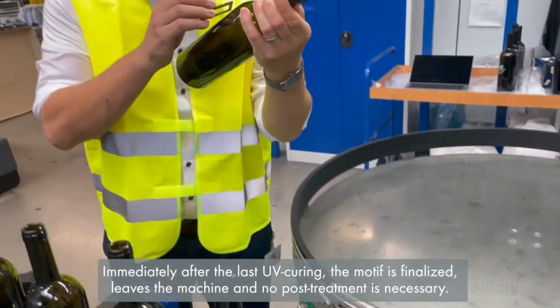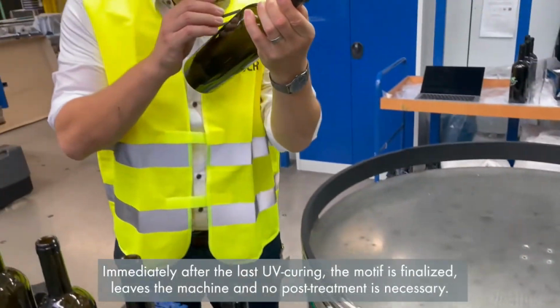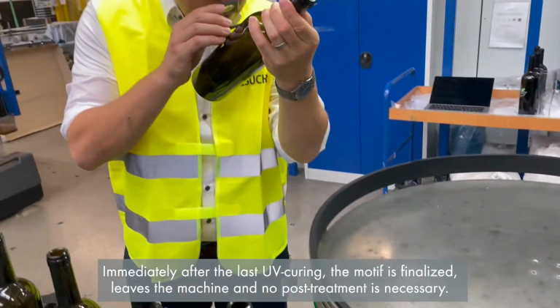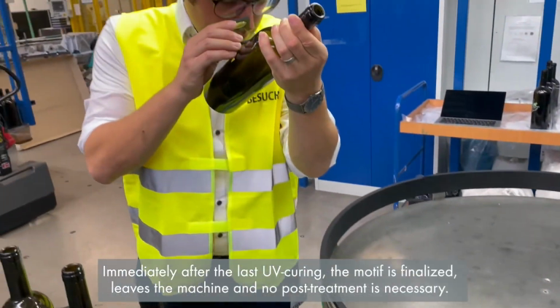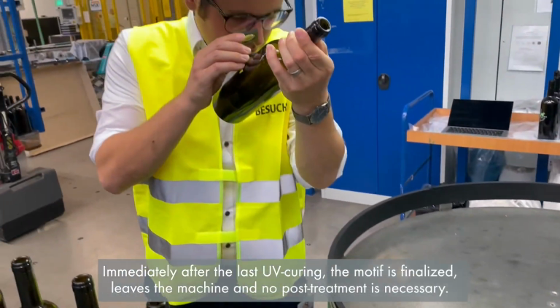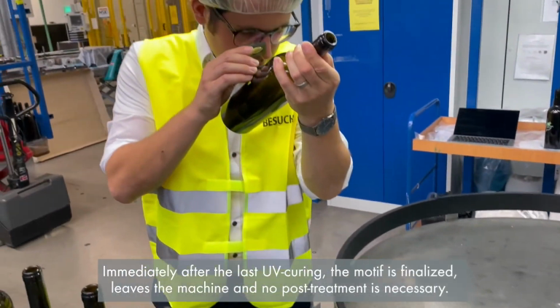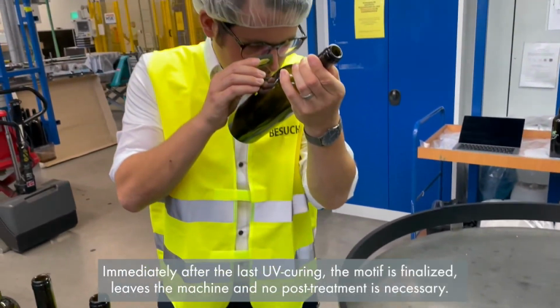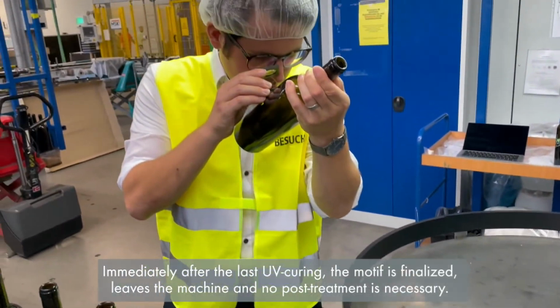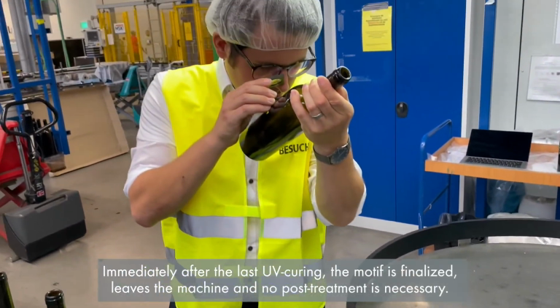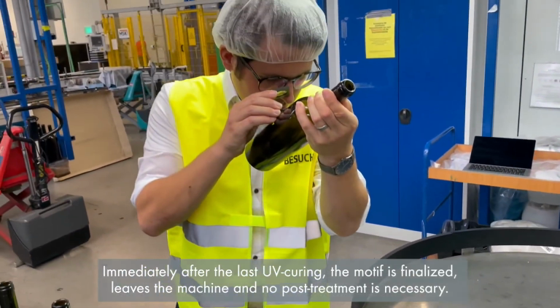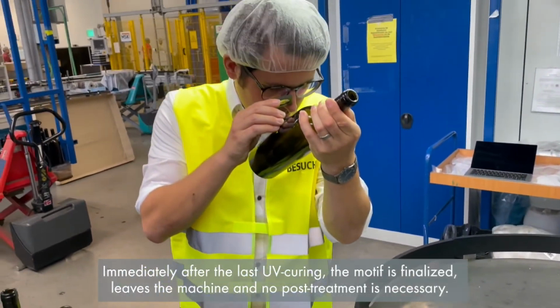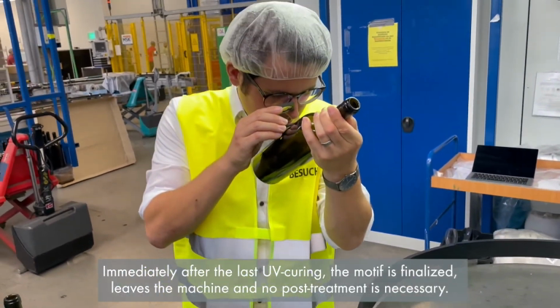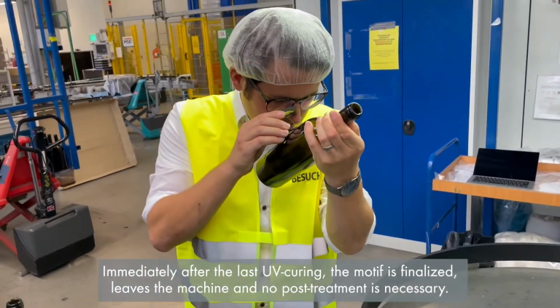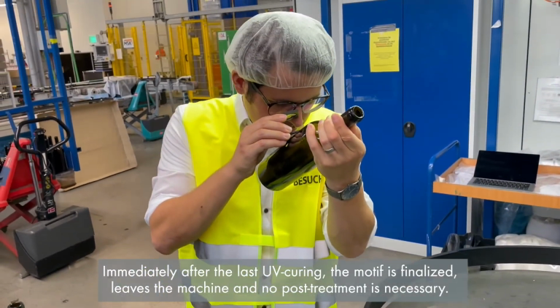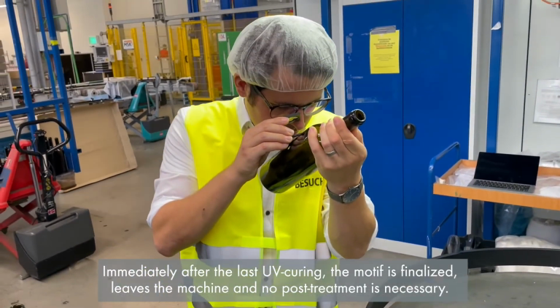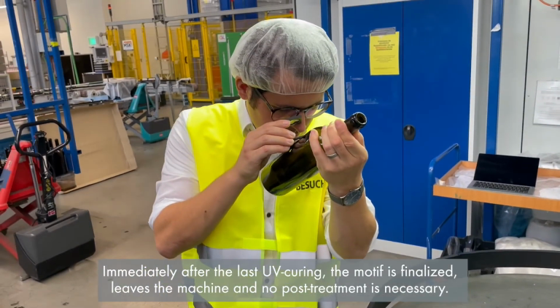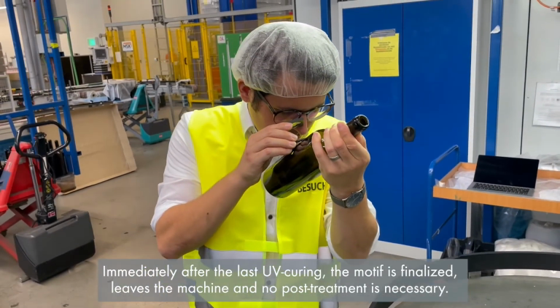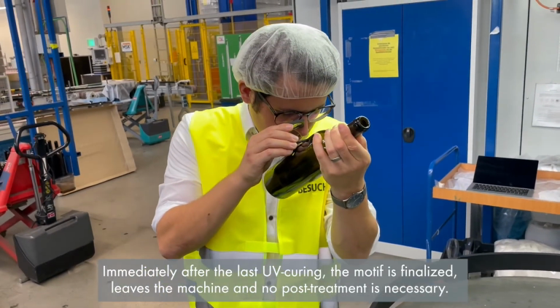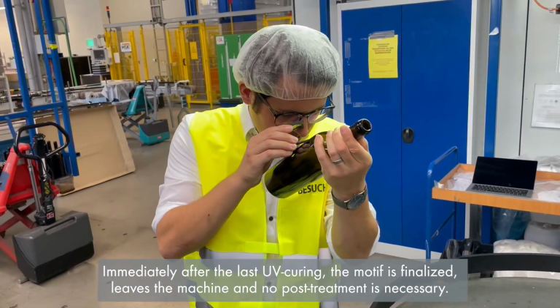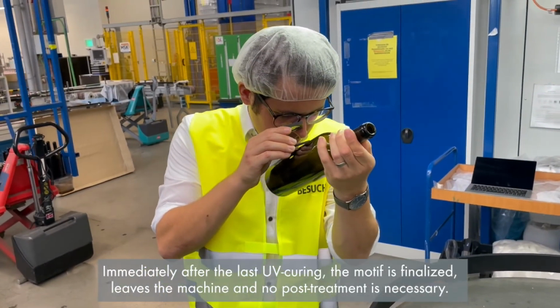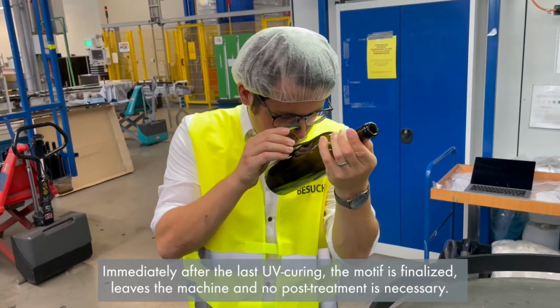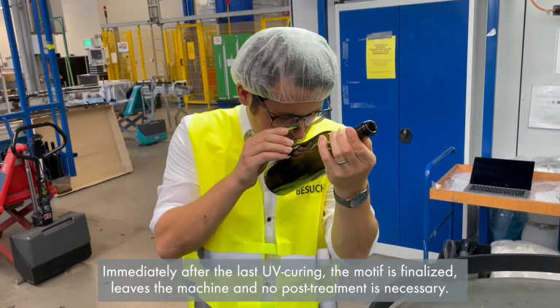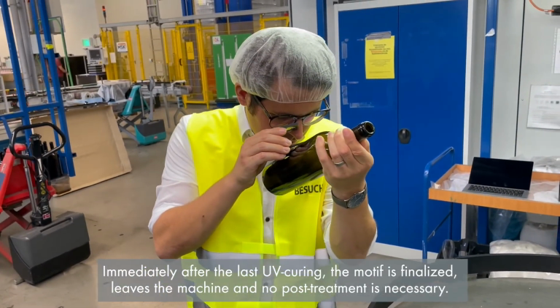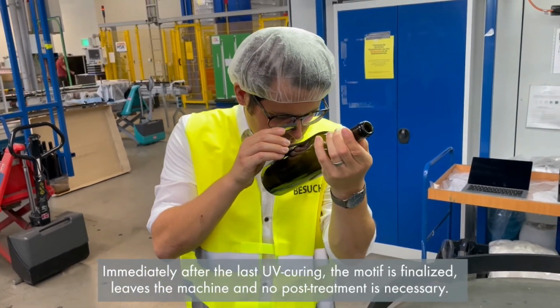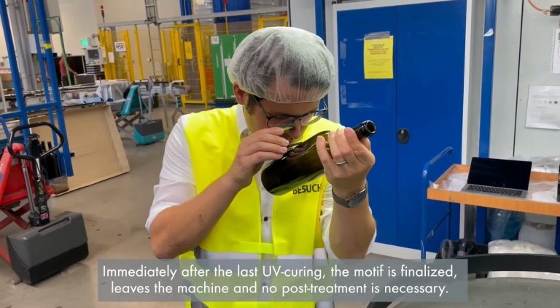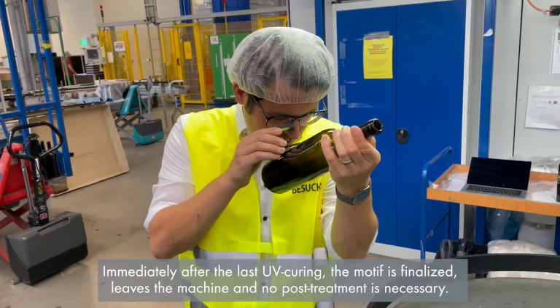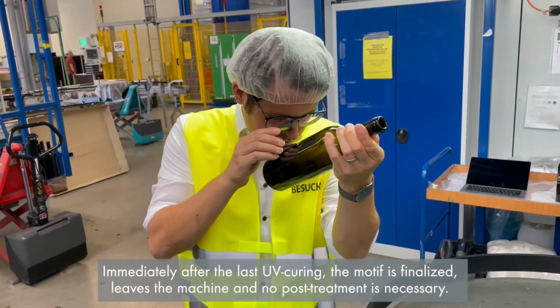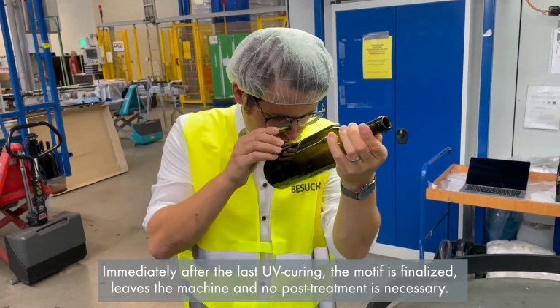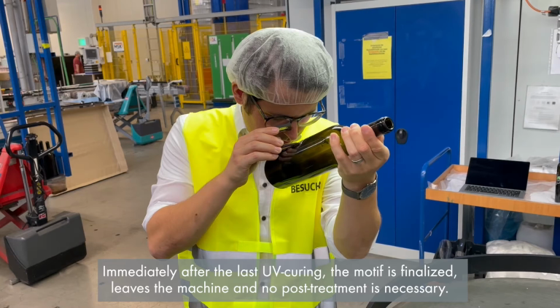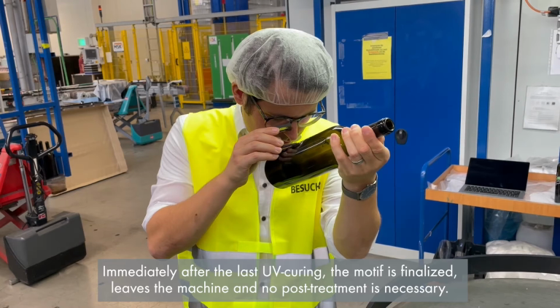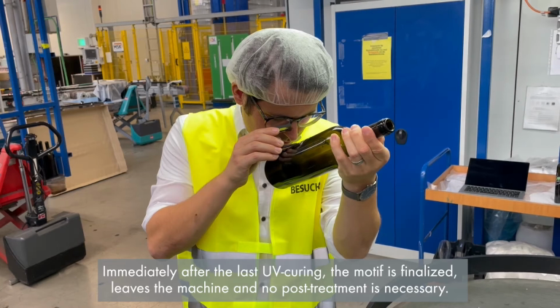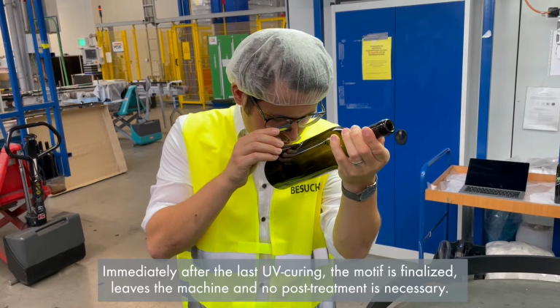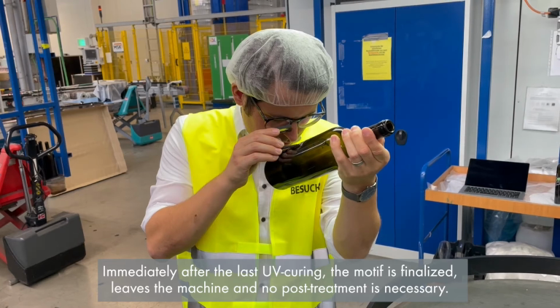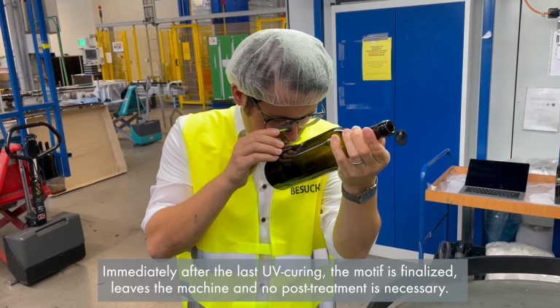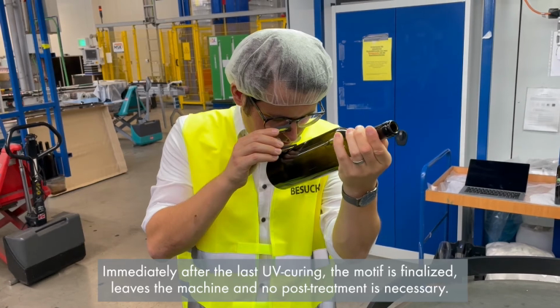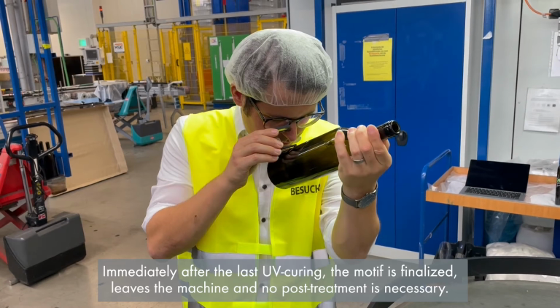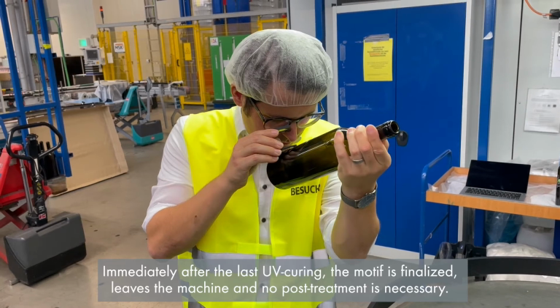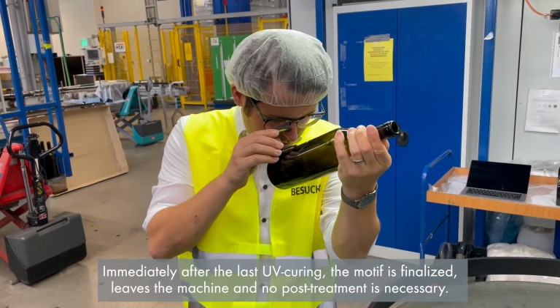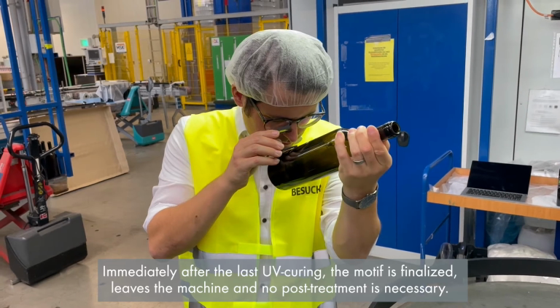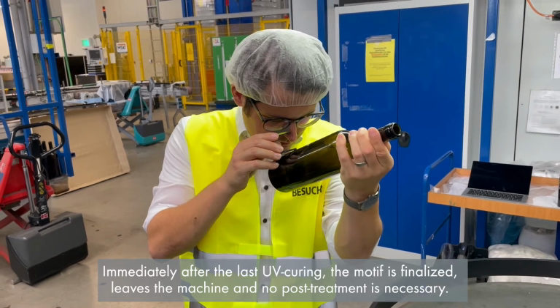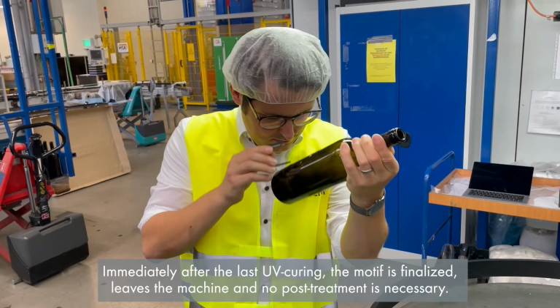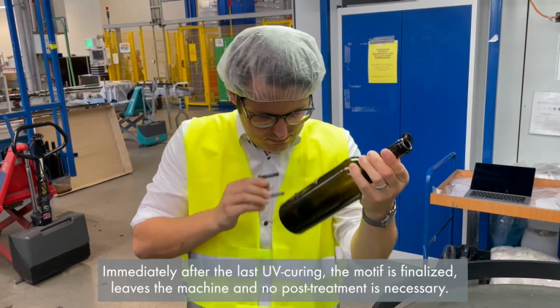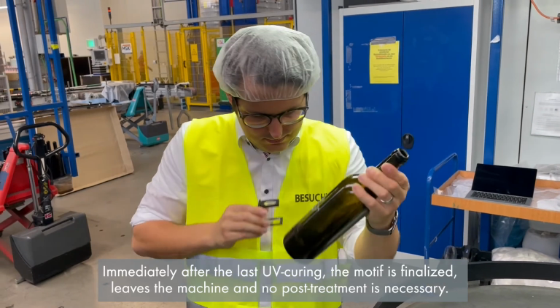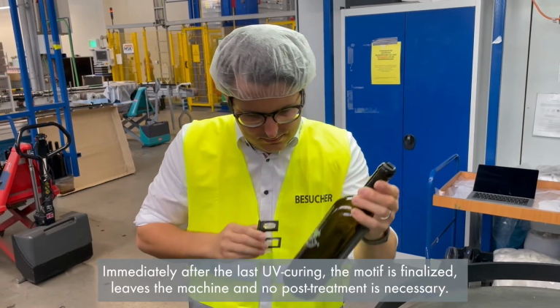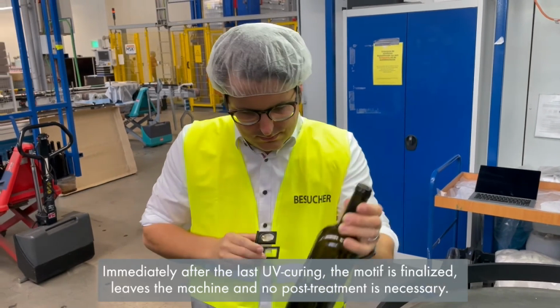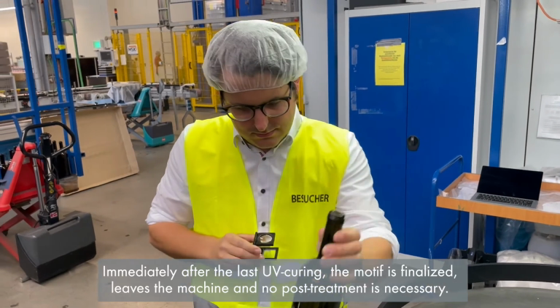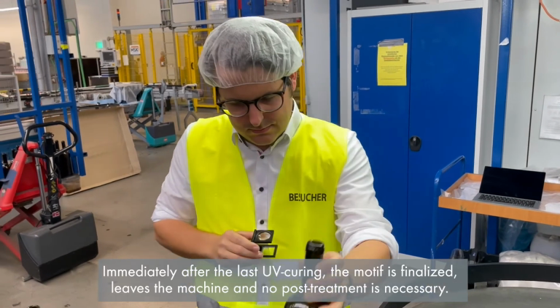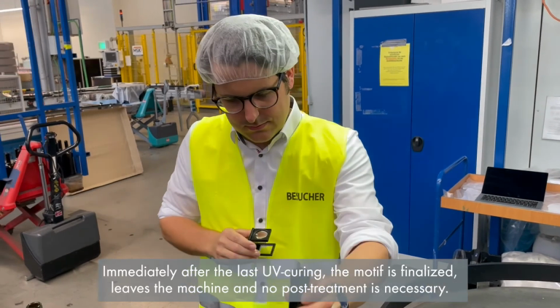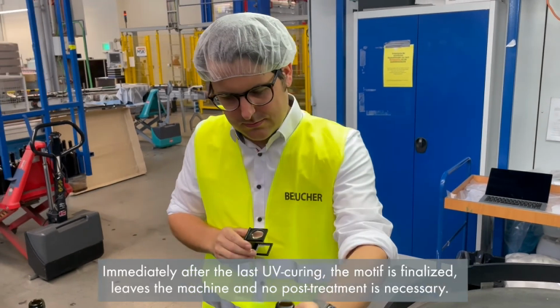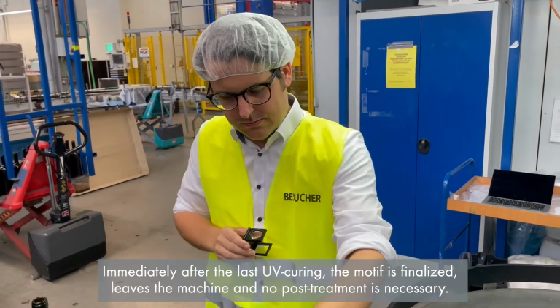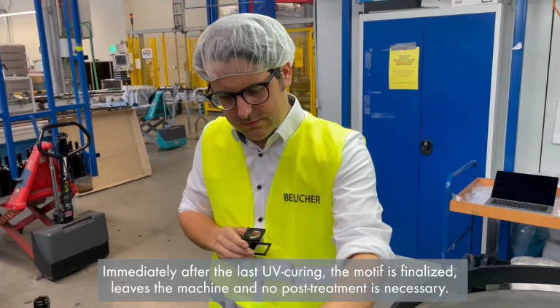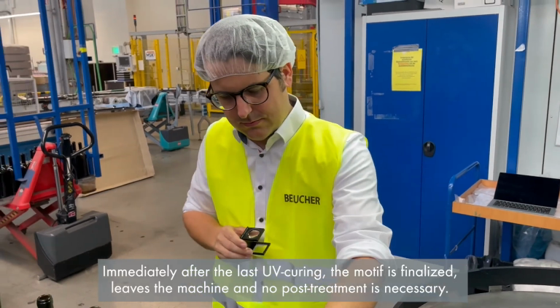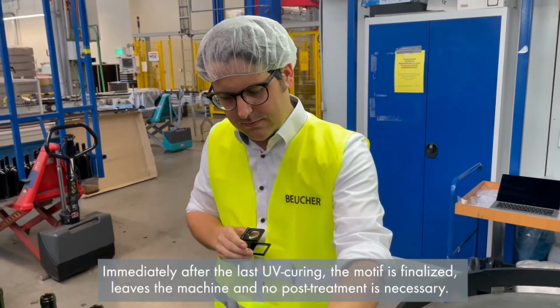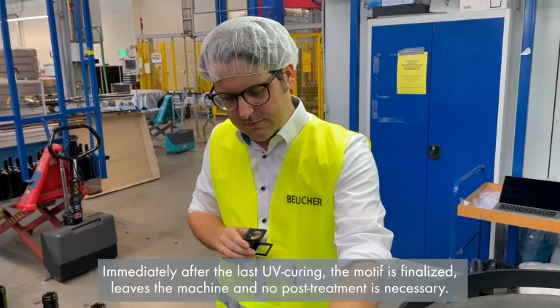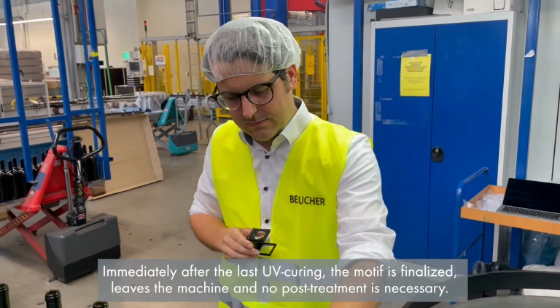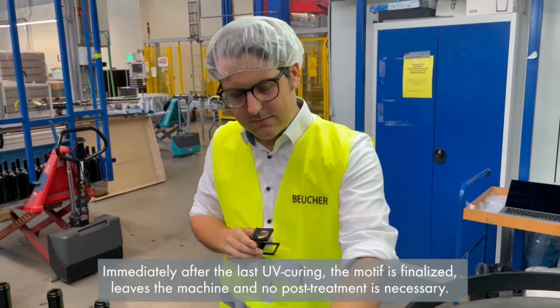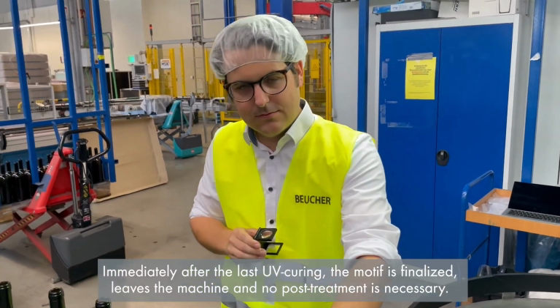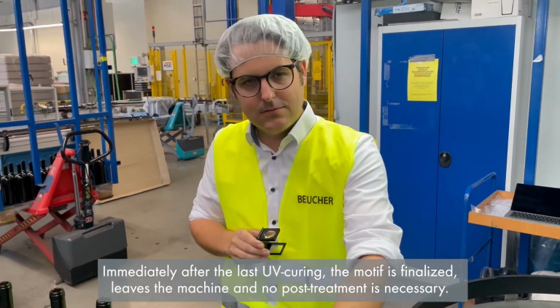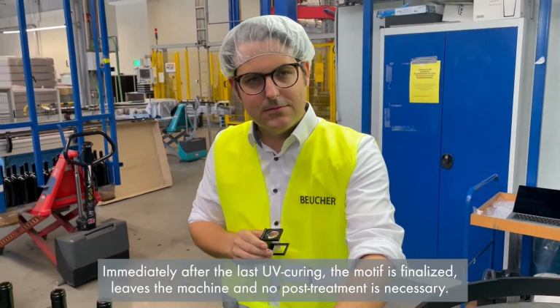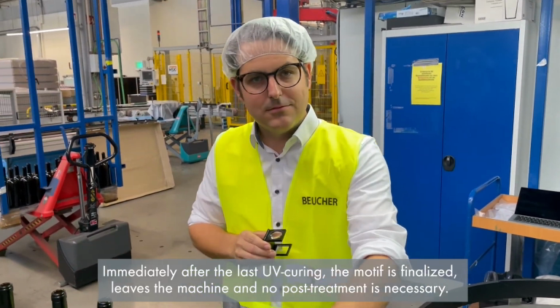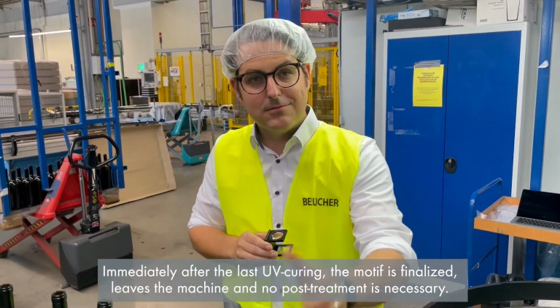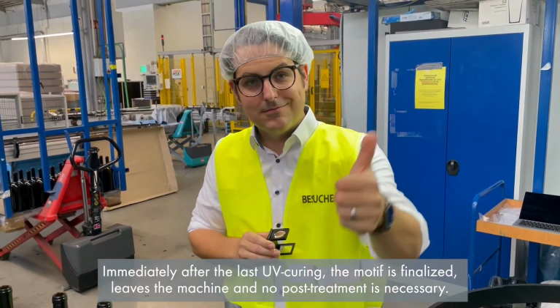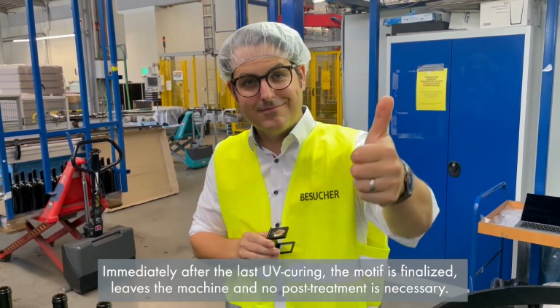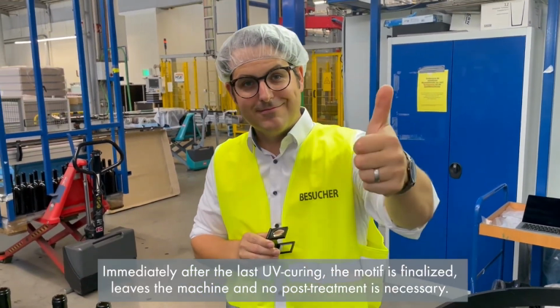Immediately after the last UV curing, the motif is finalized. The printed items leave the machine and no post-treatment is necessary.